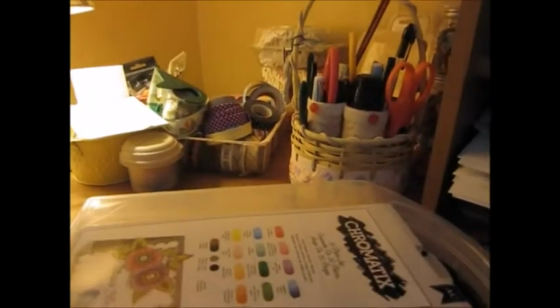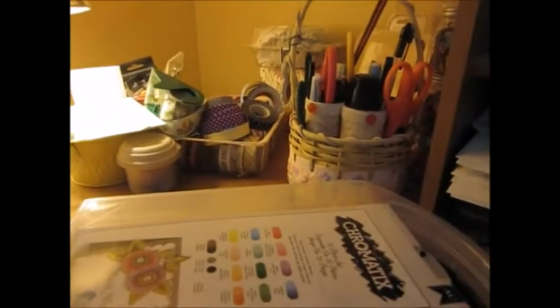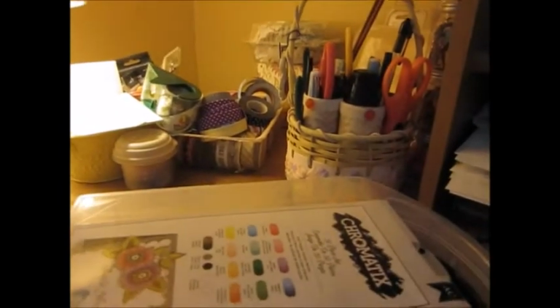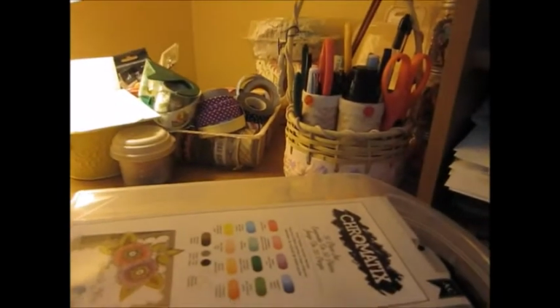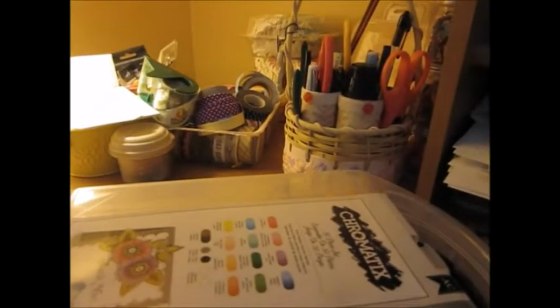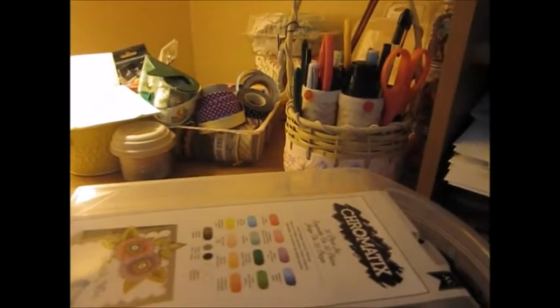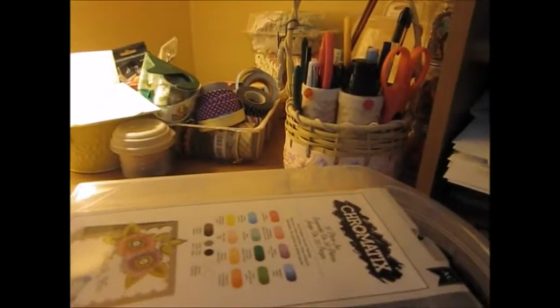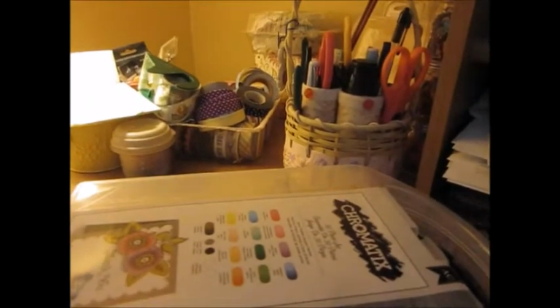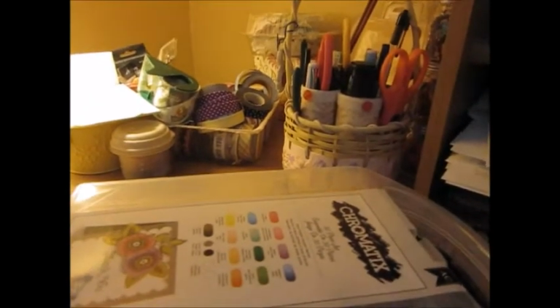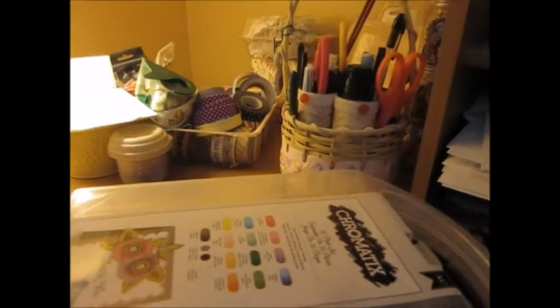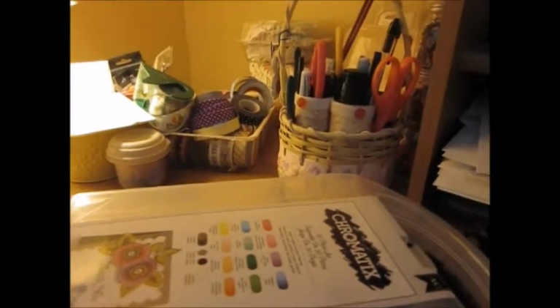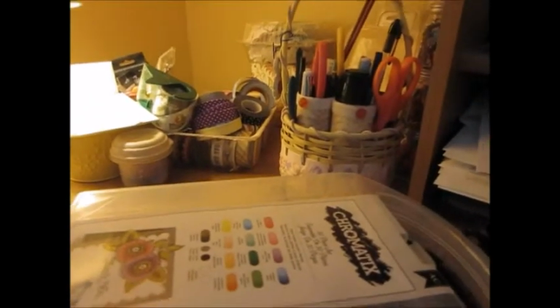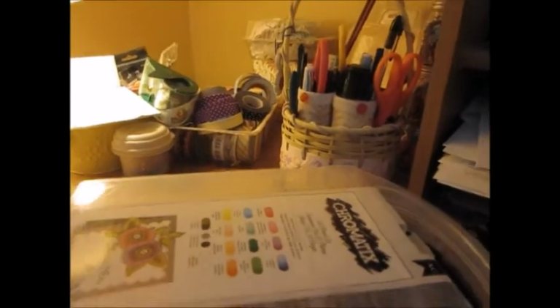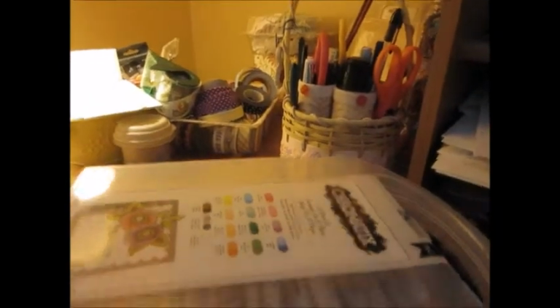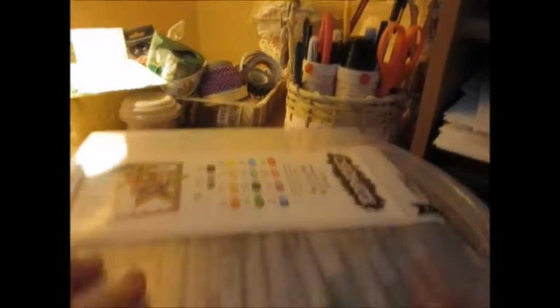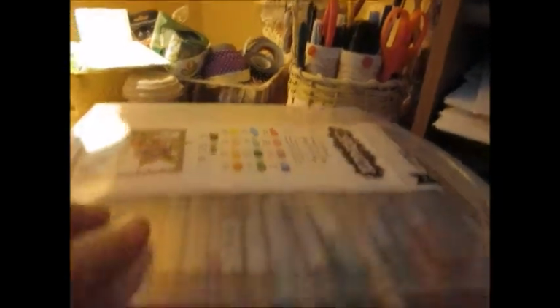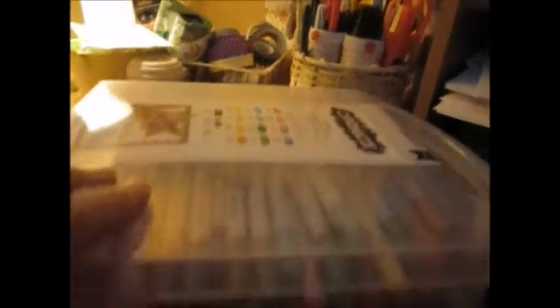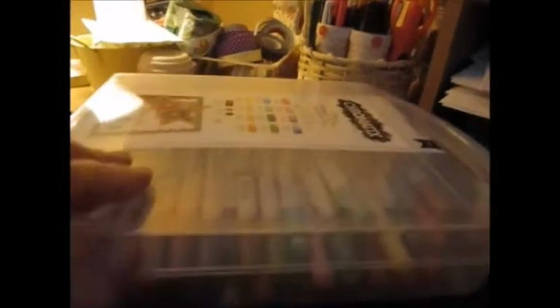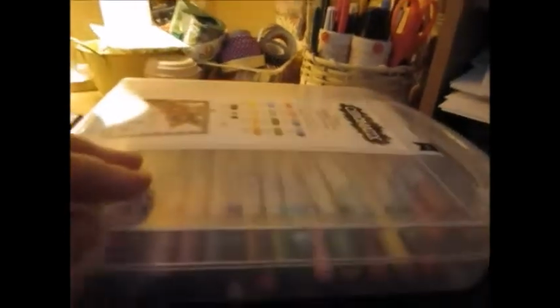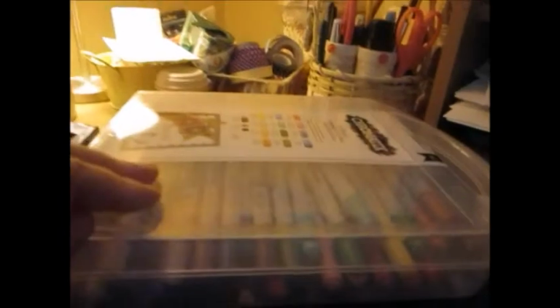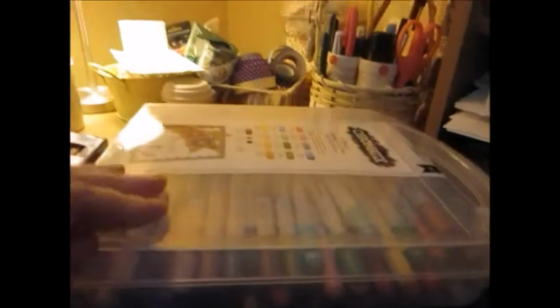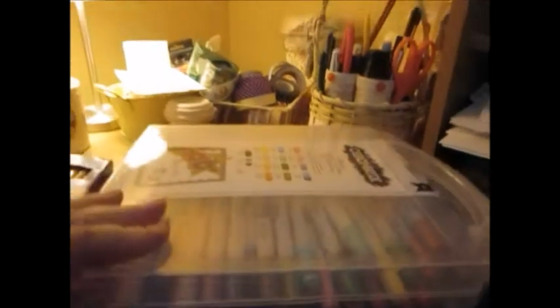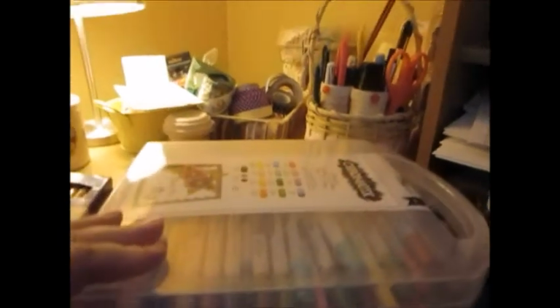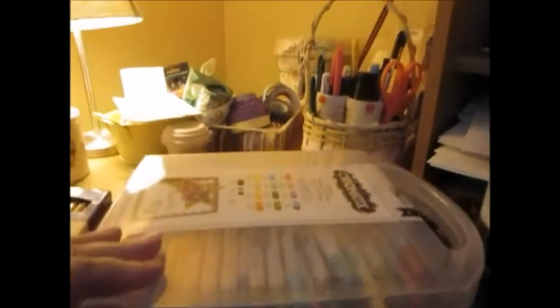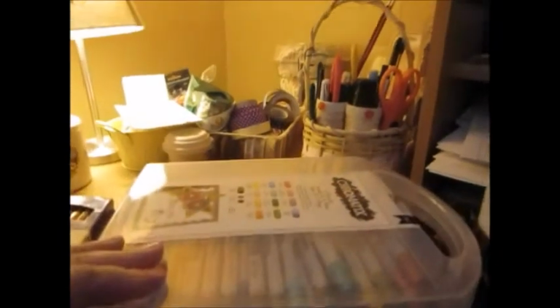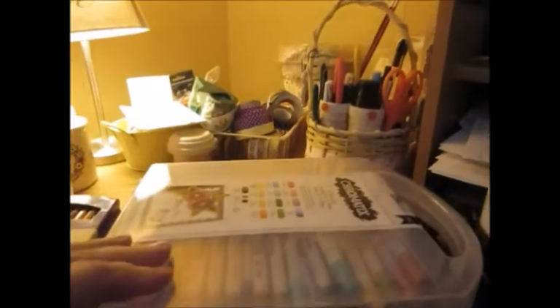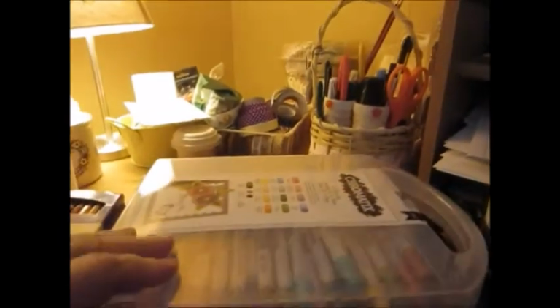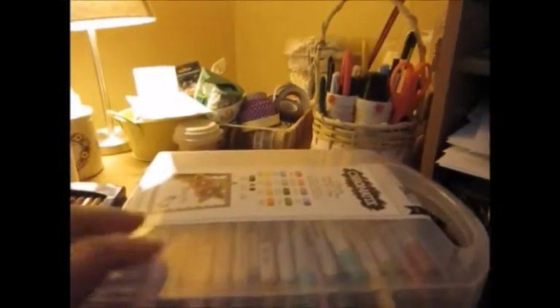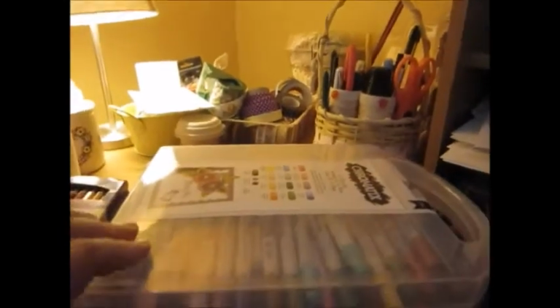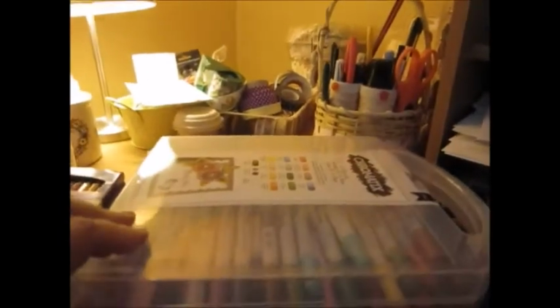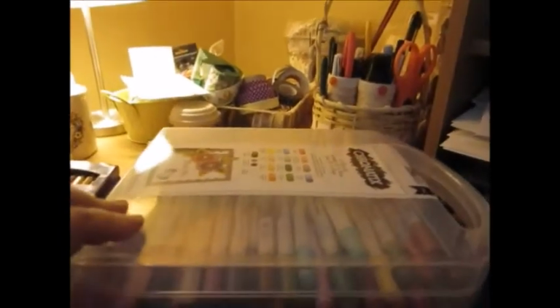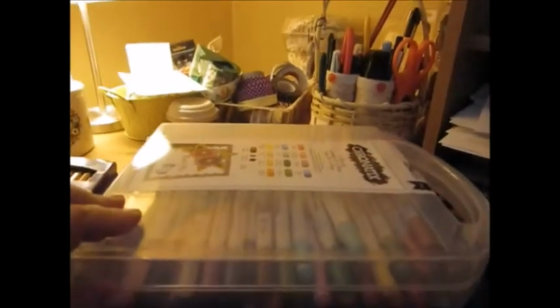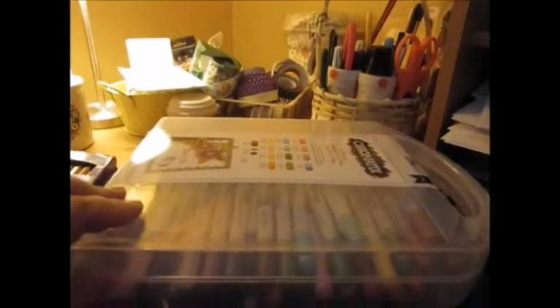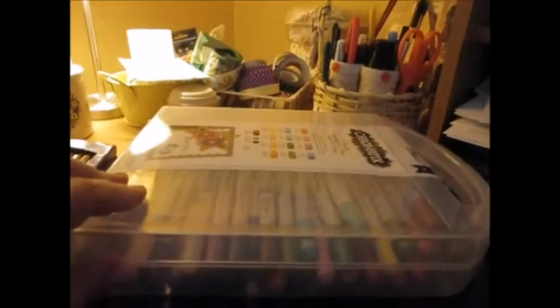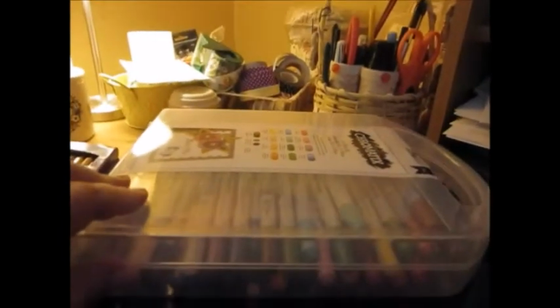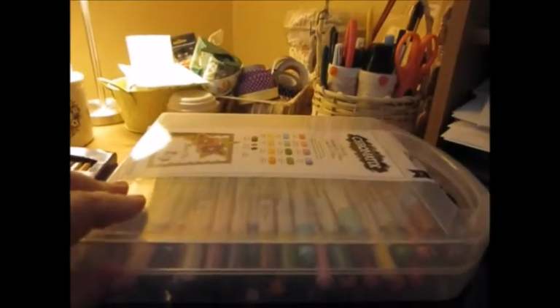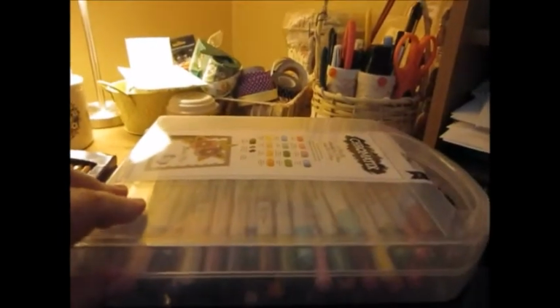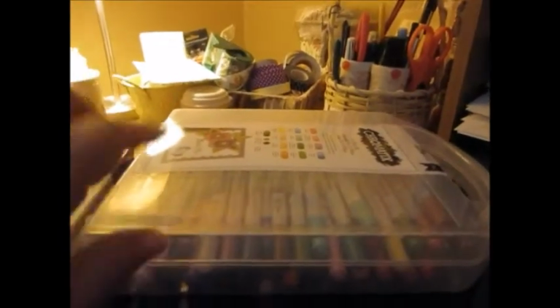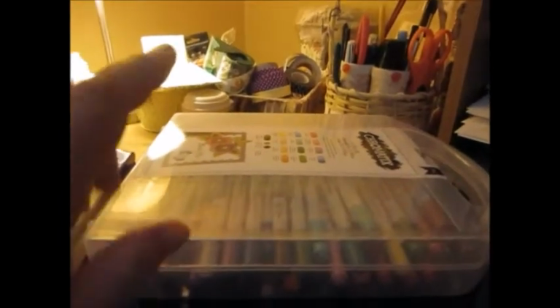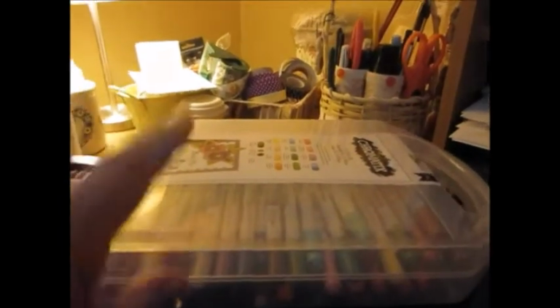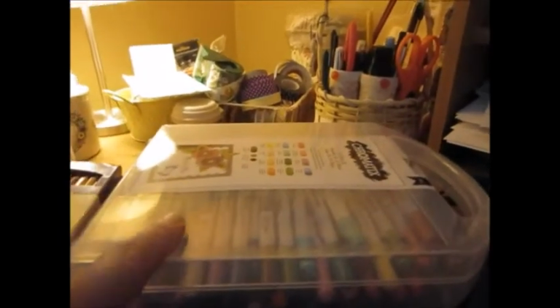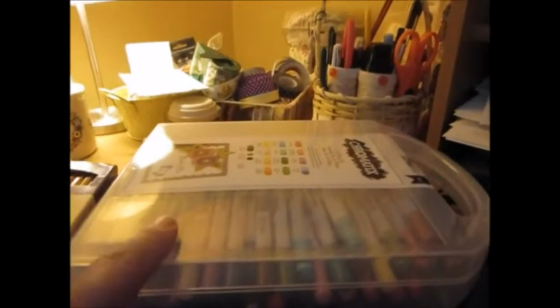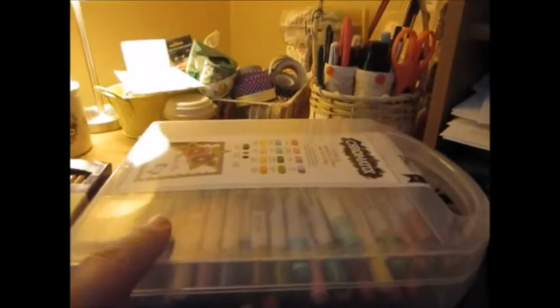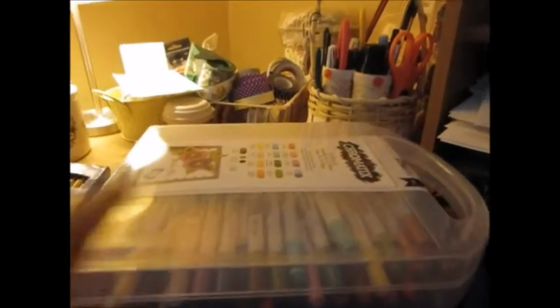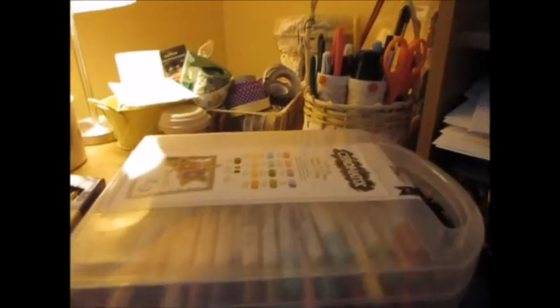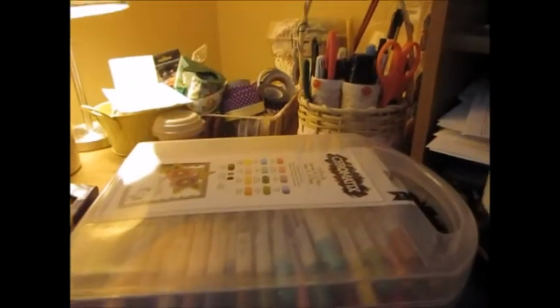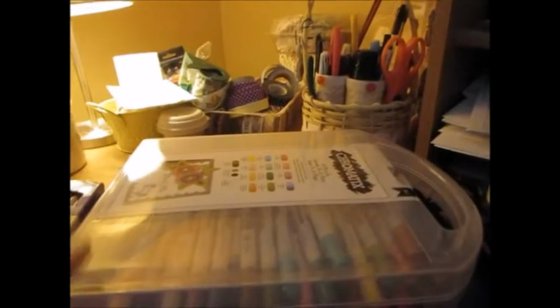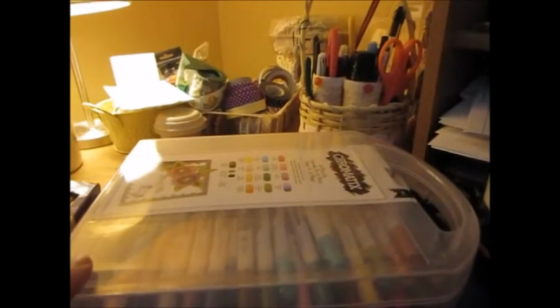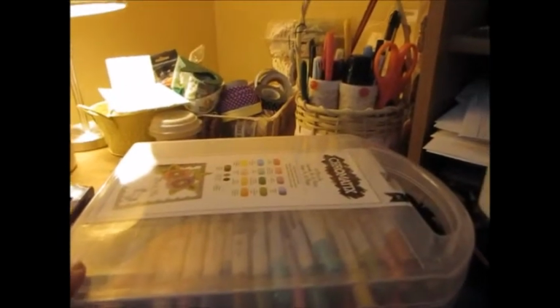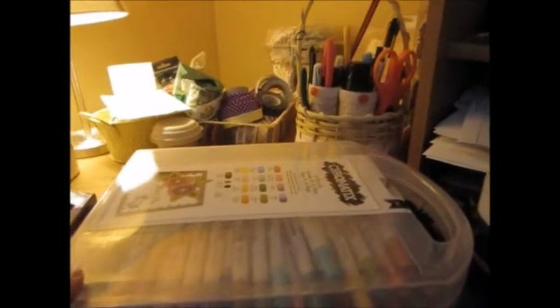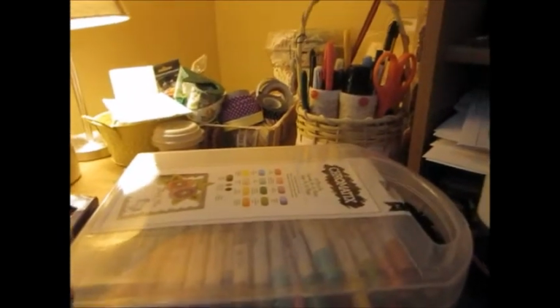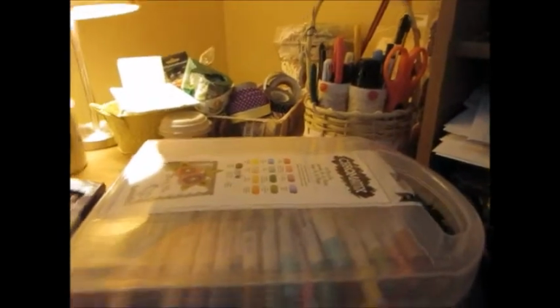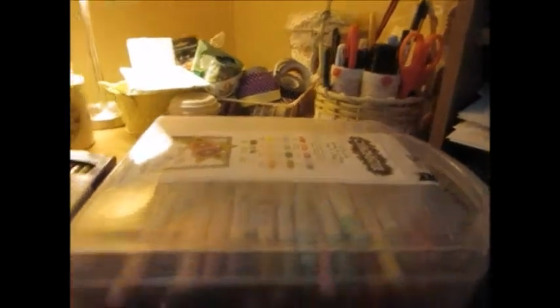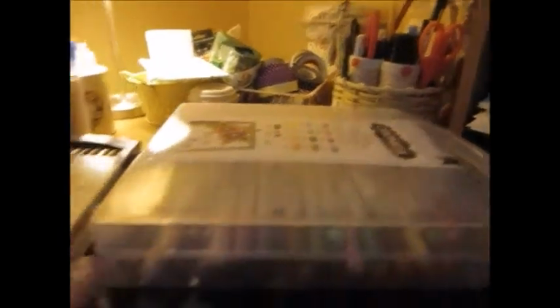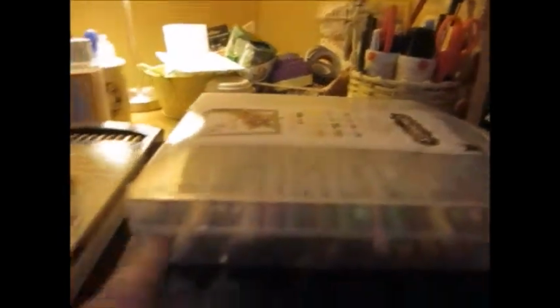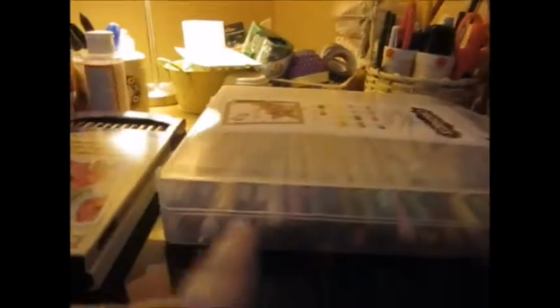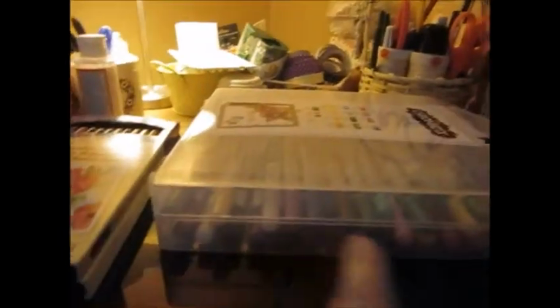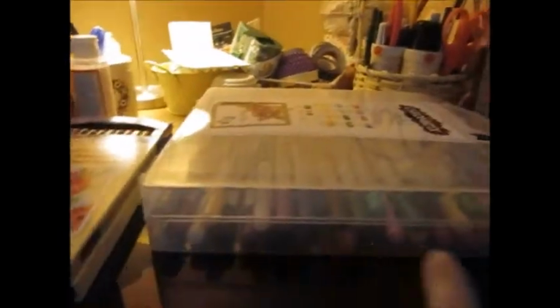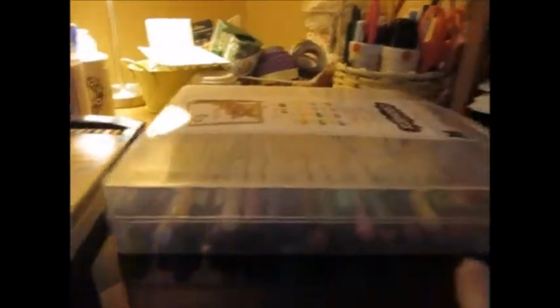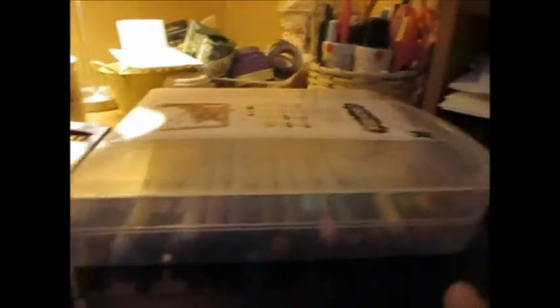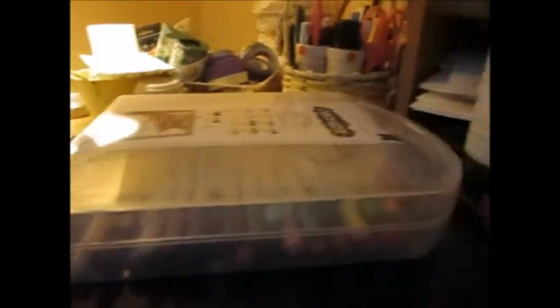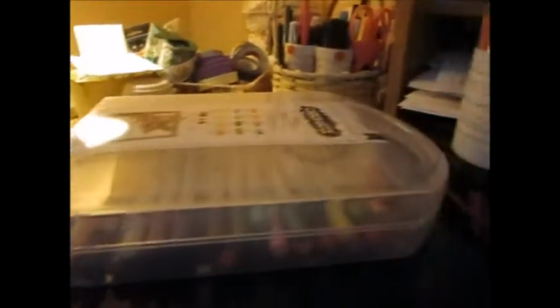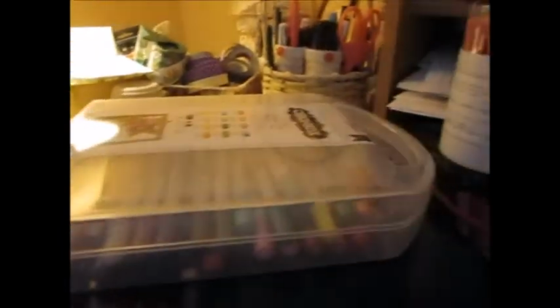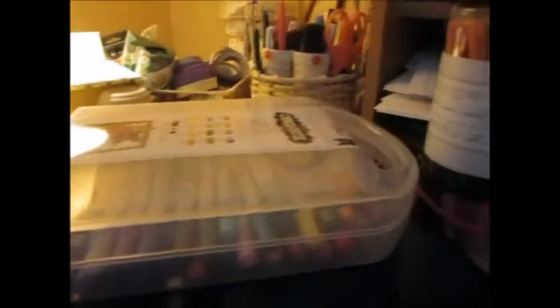But here are my chromatics. I just bought this off of eBay for $15, unopened and unused, and the whole set is in there.